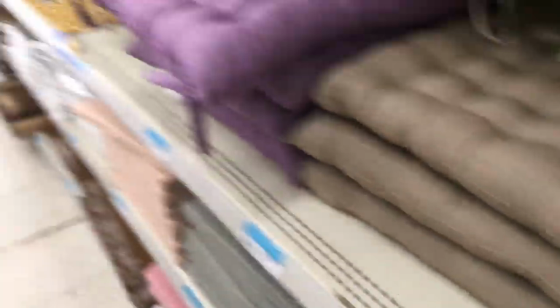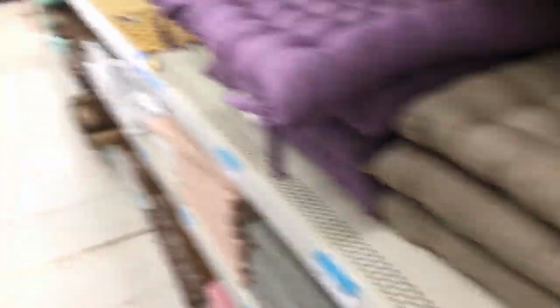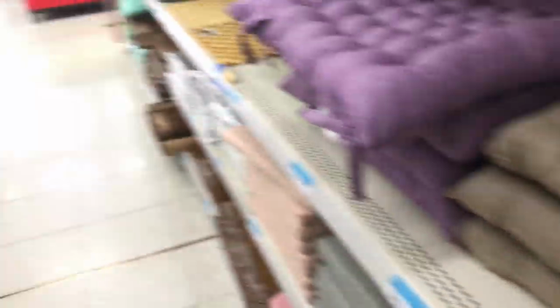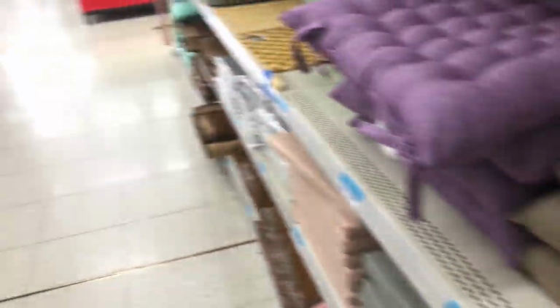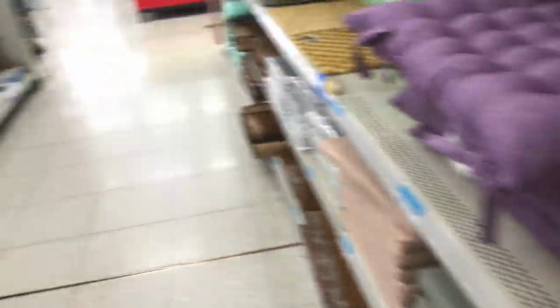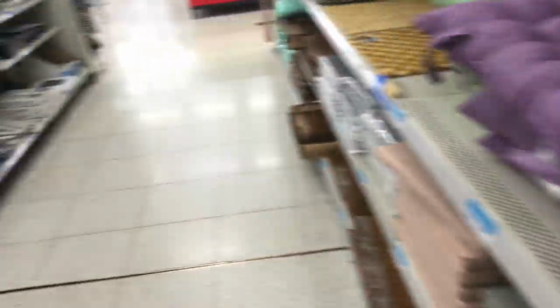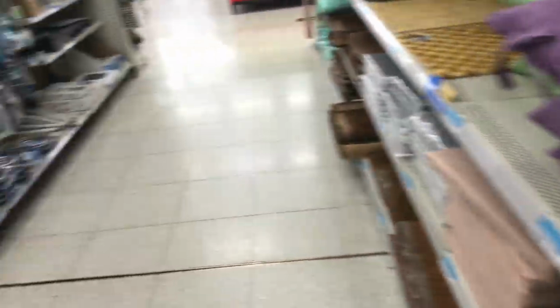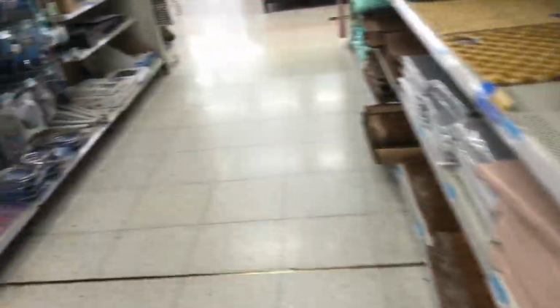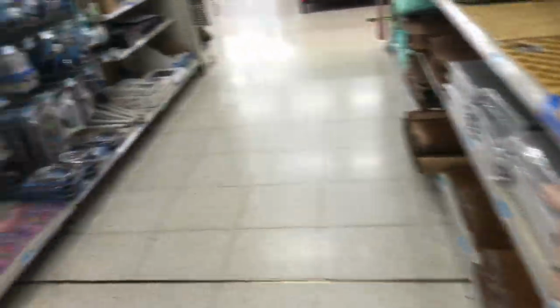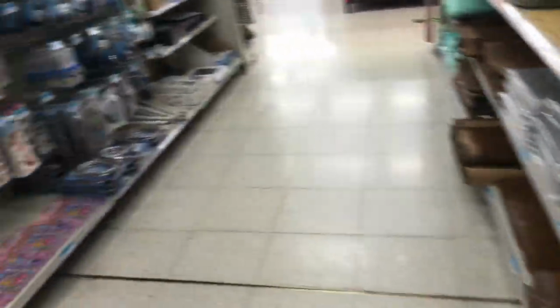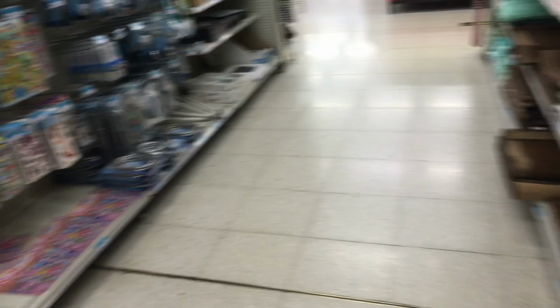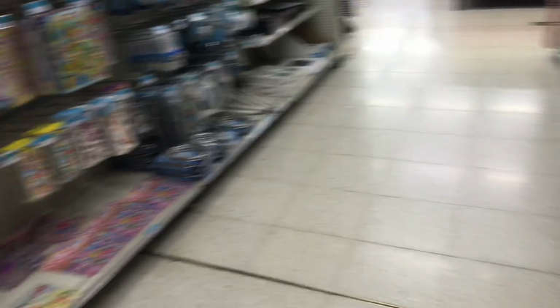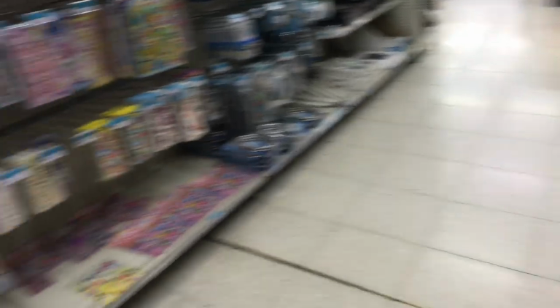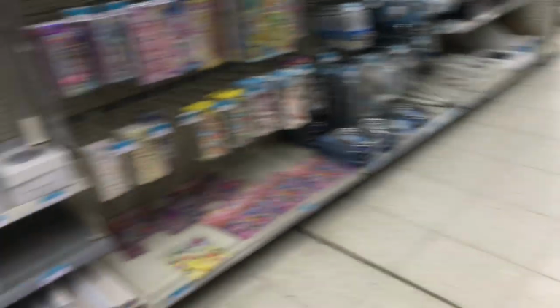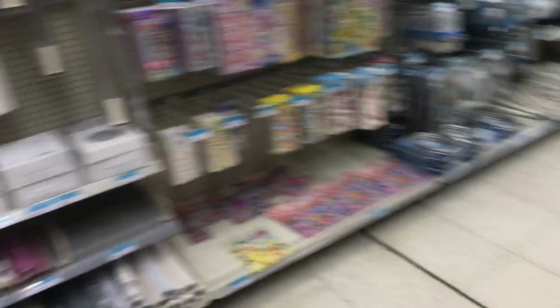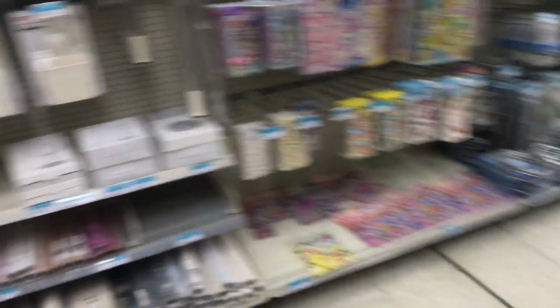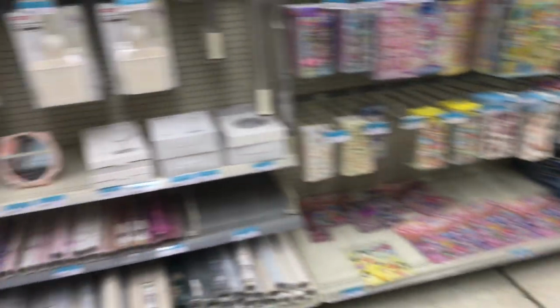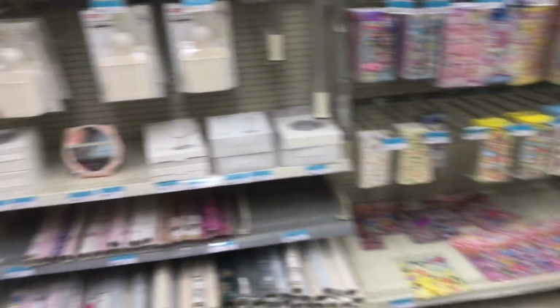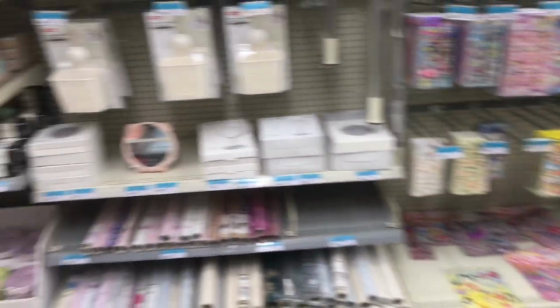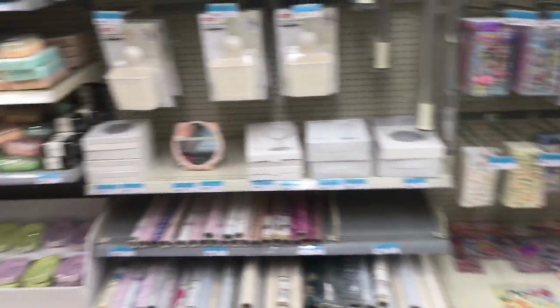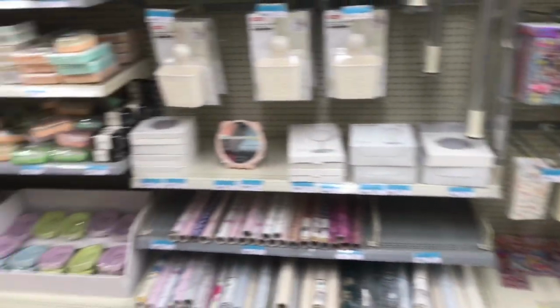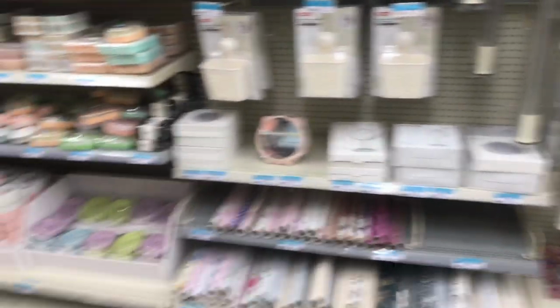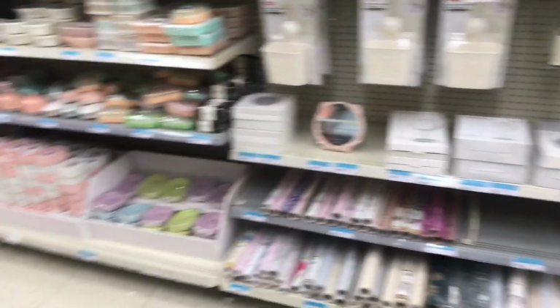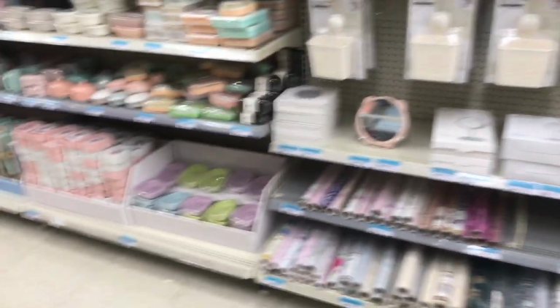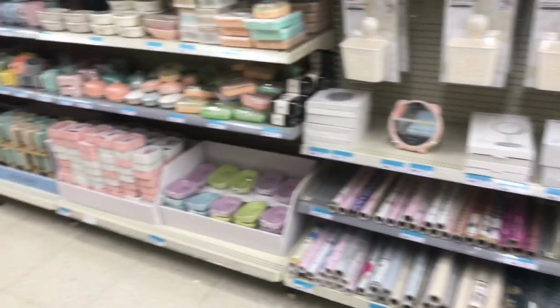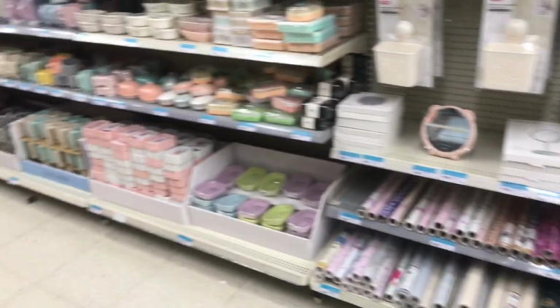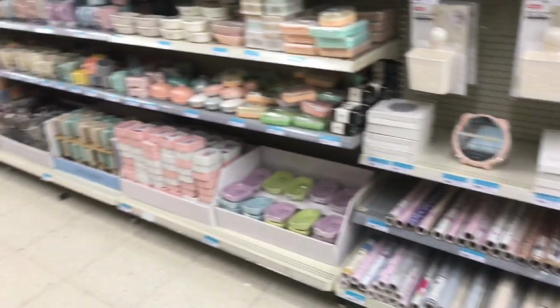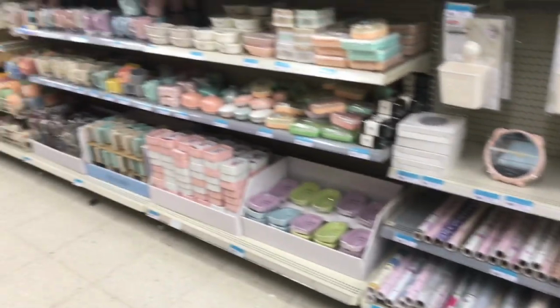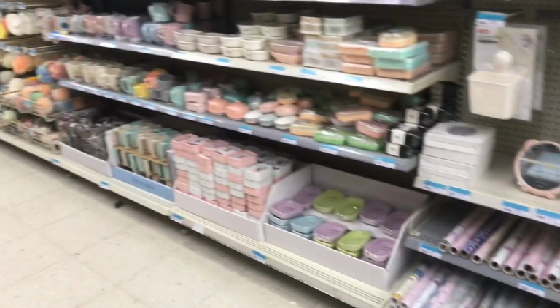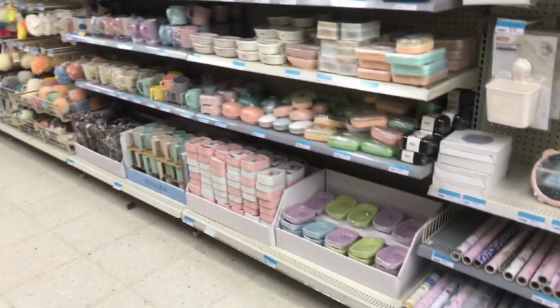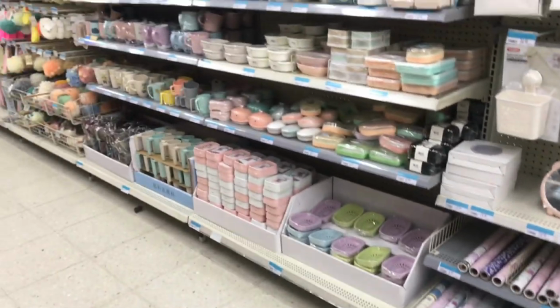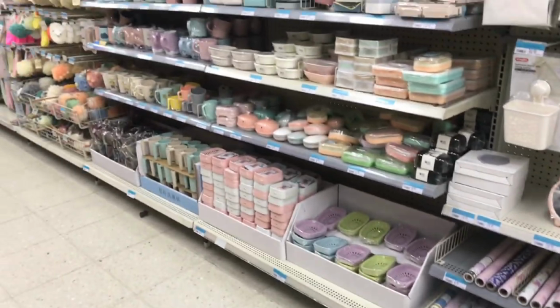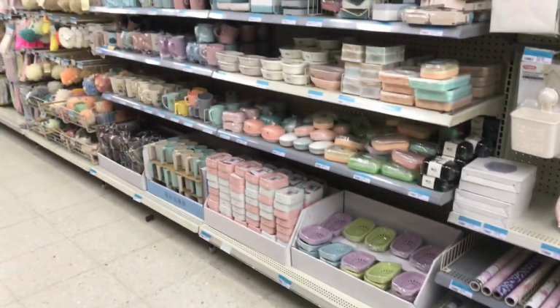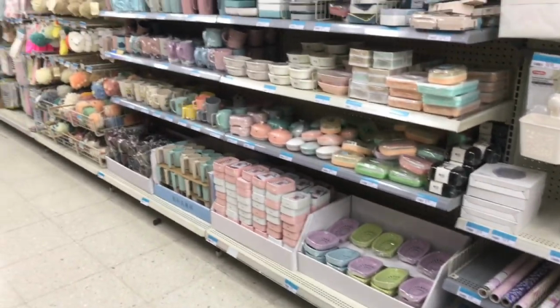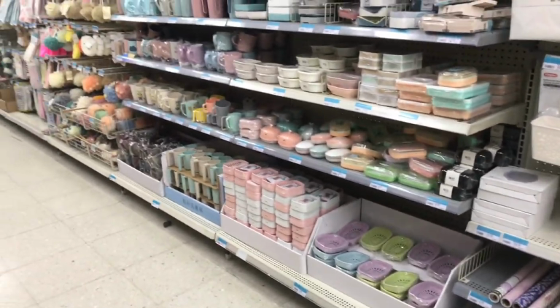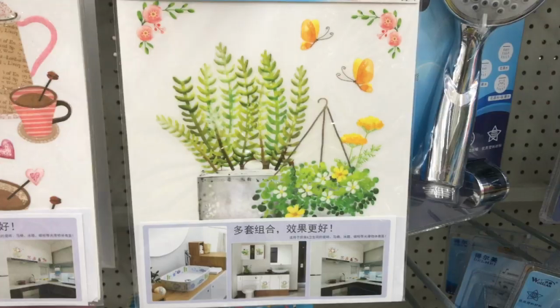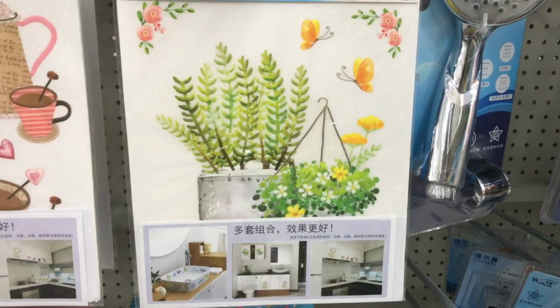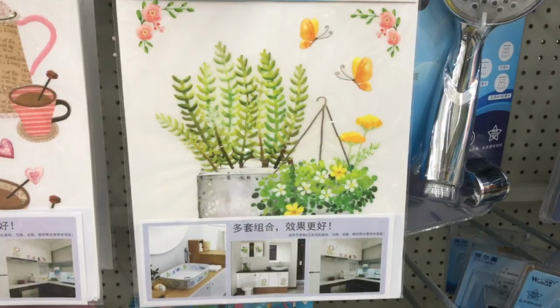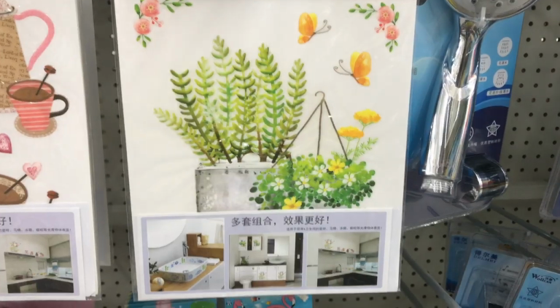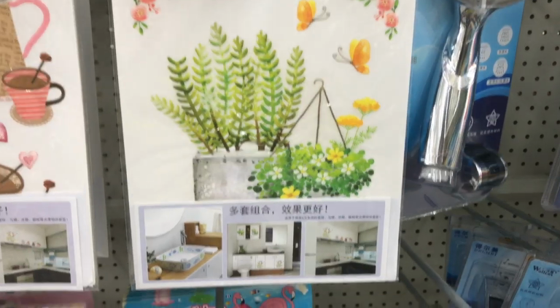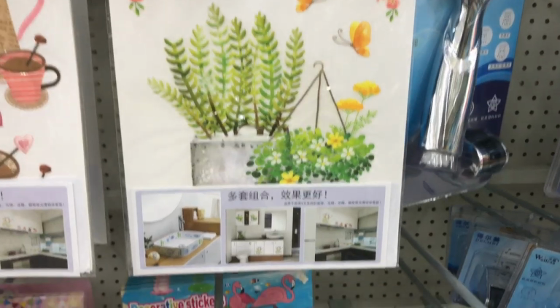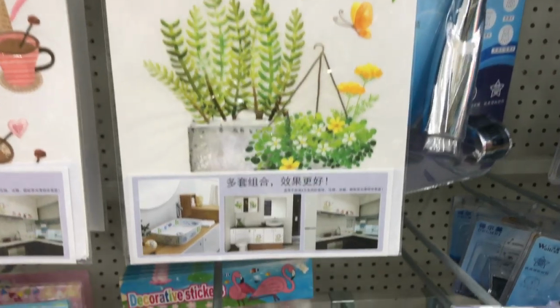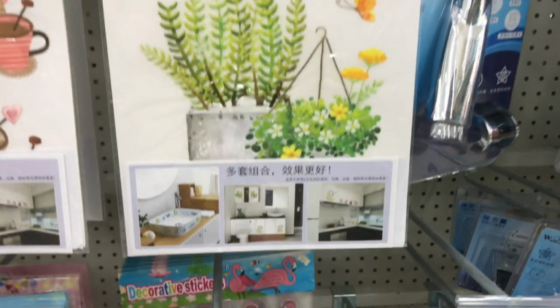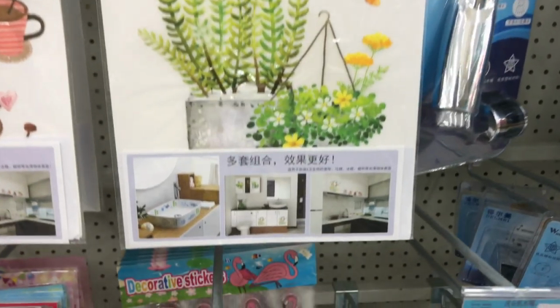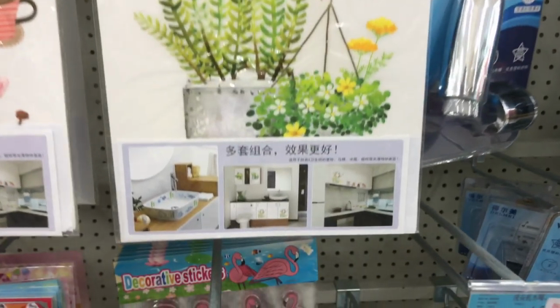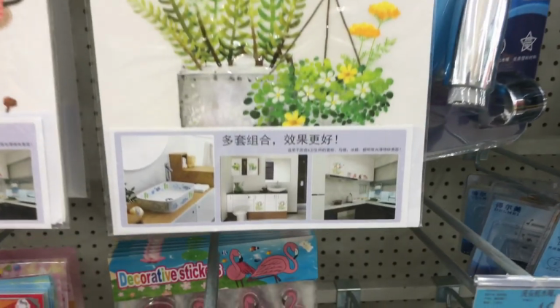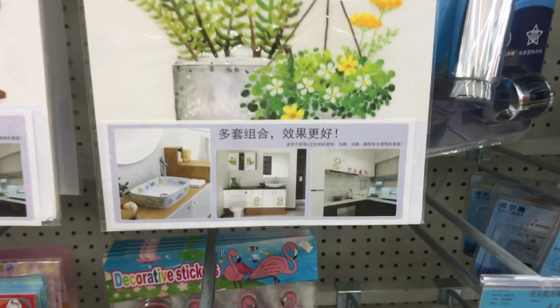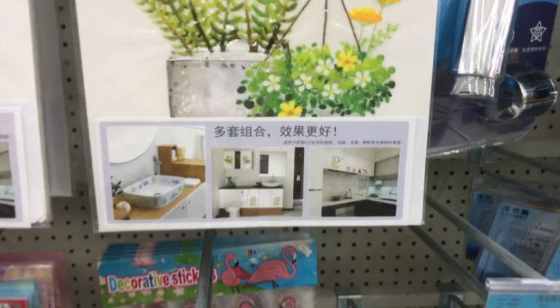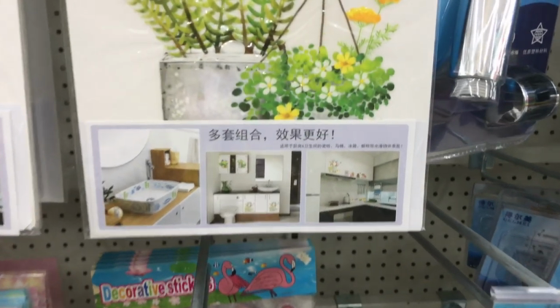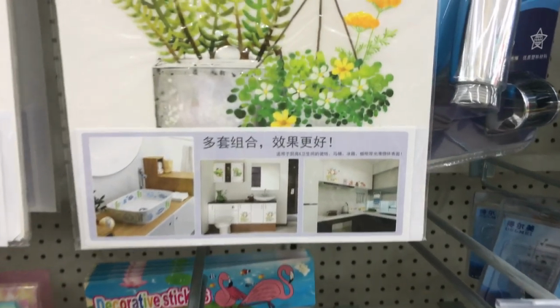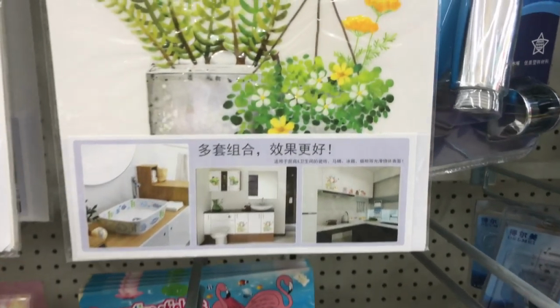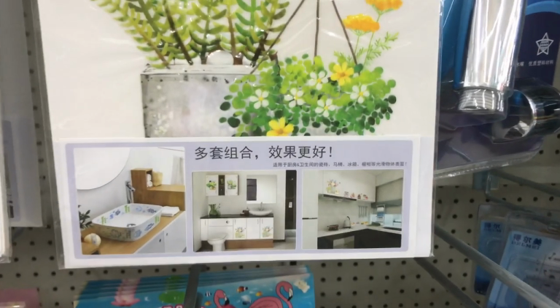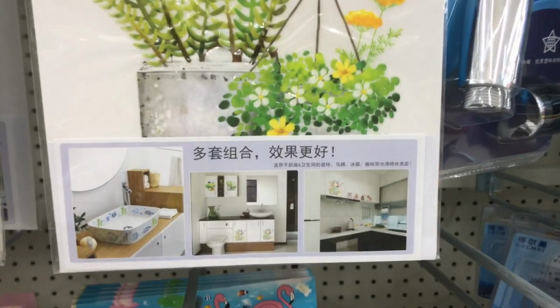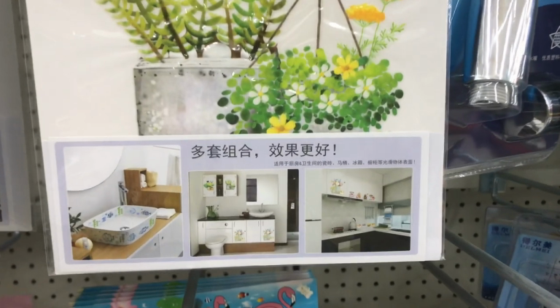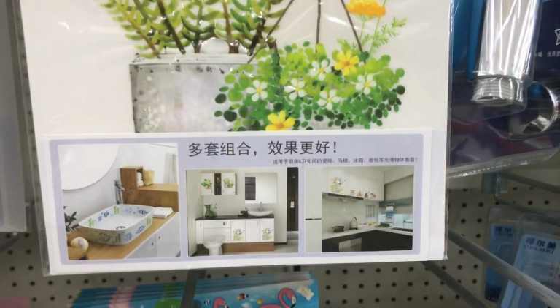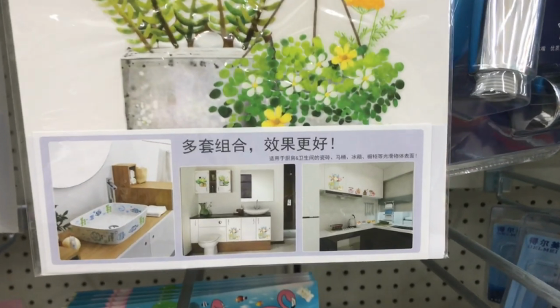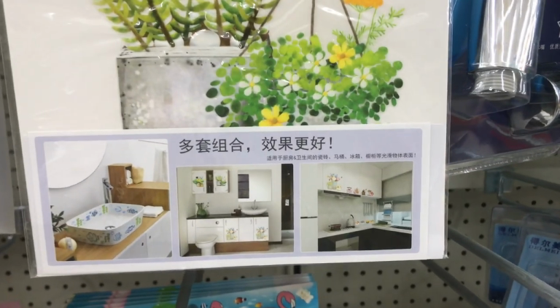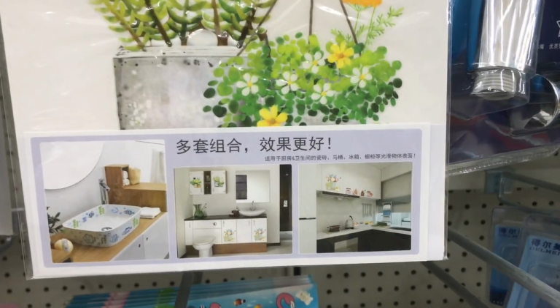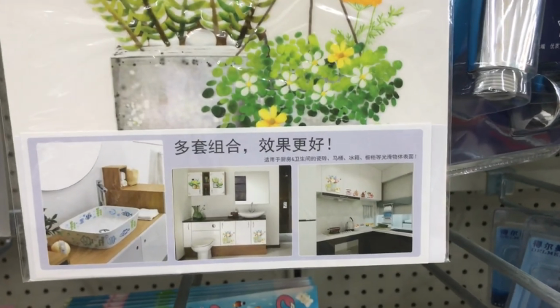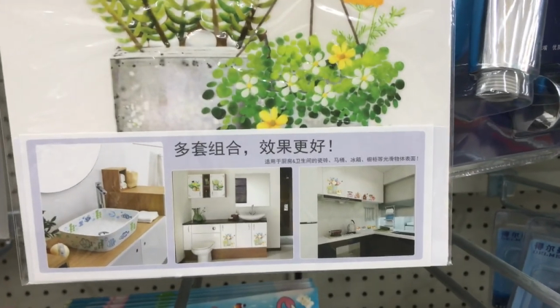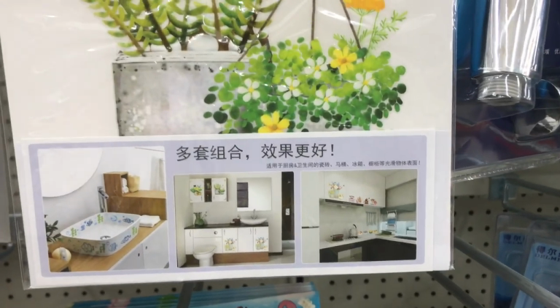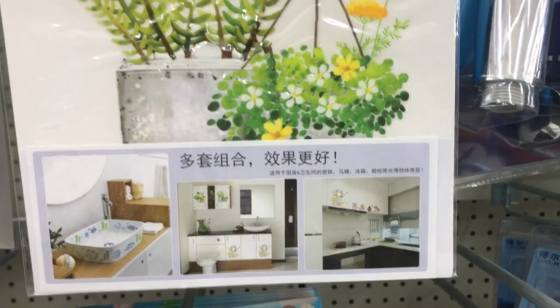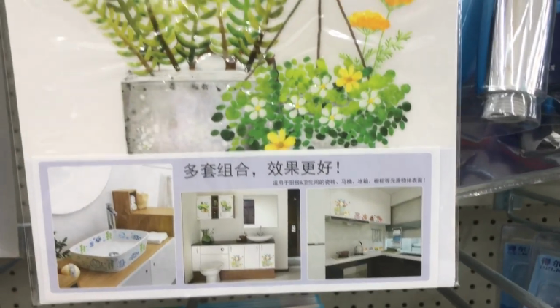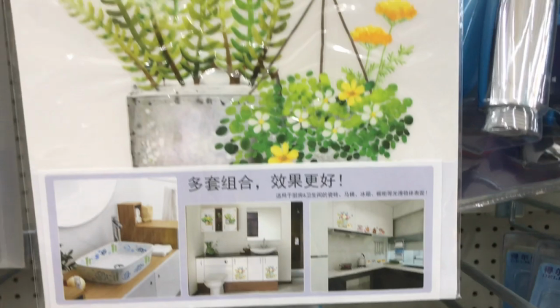Wow, this thing looks amazing. I would love to decorate my bathroom in this kind of style.